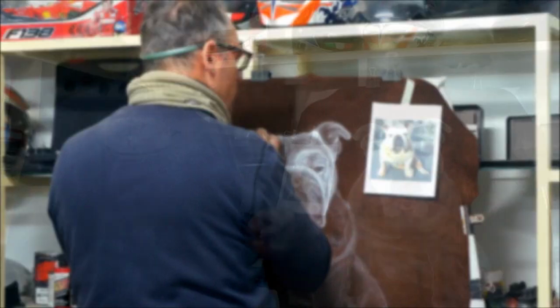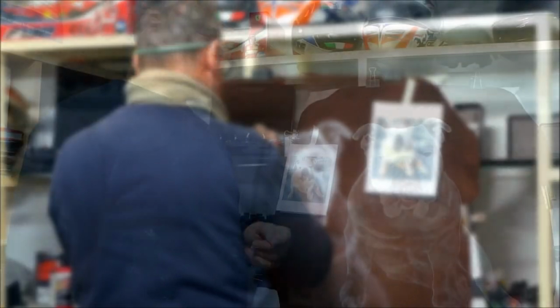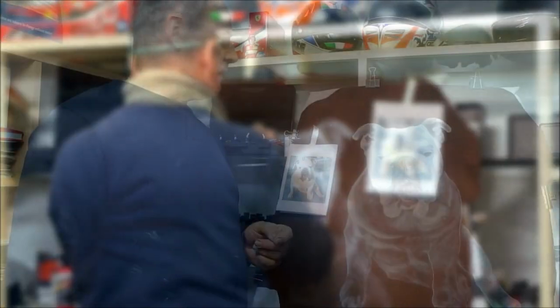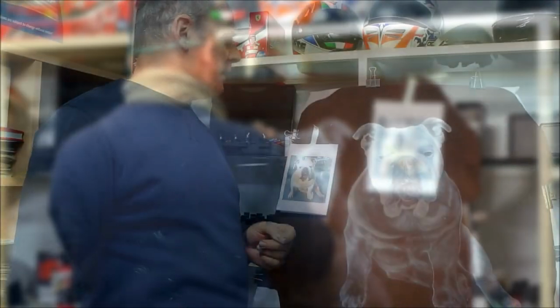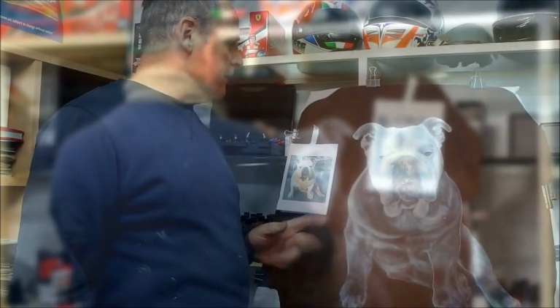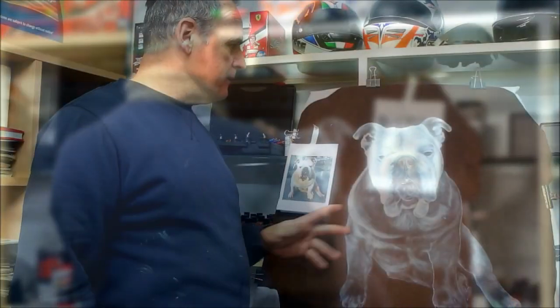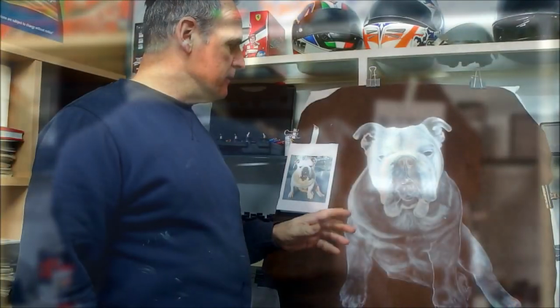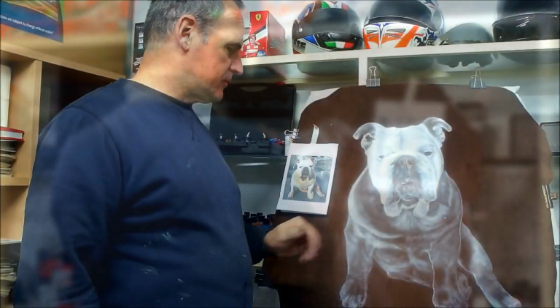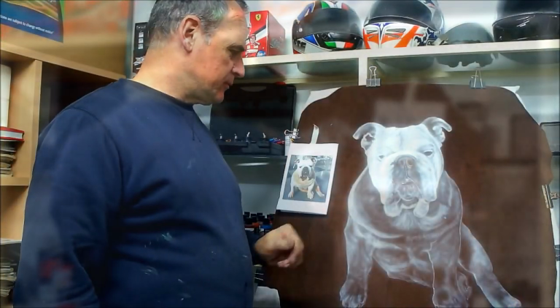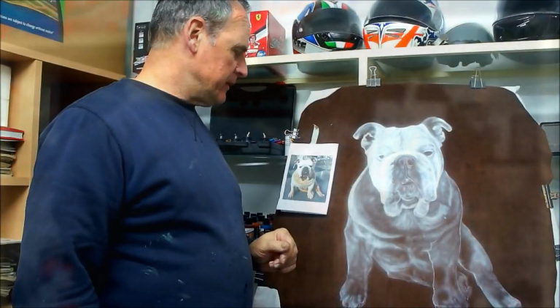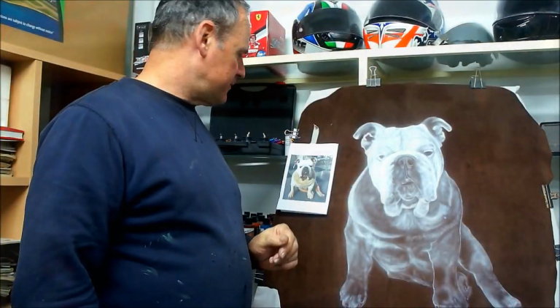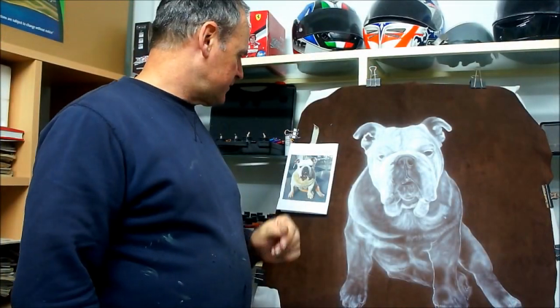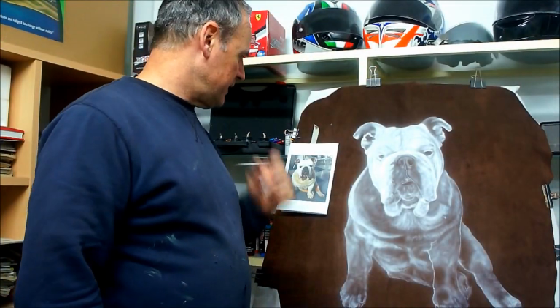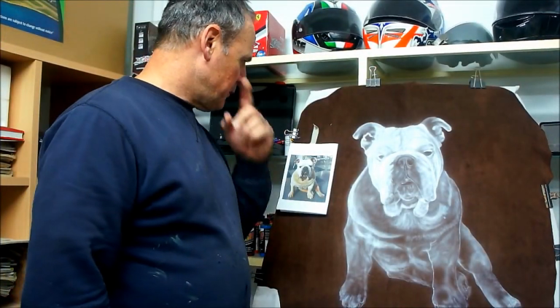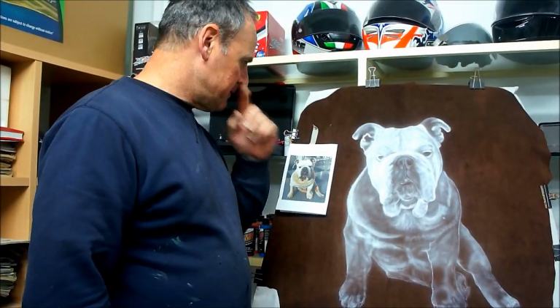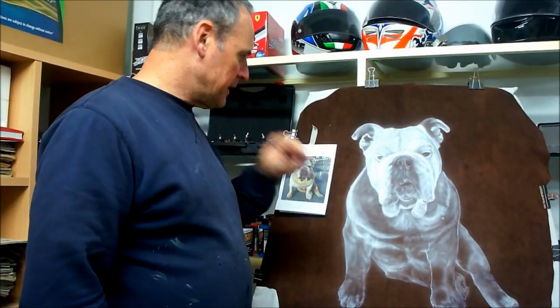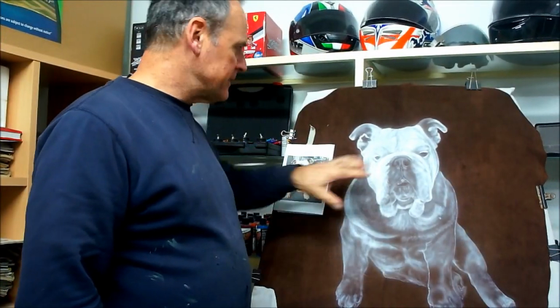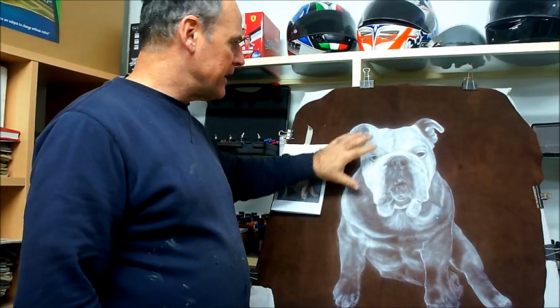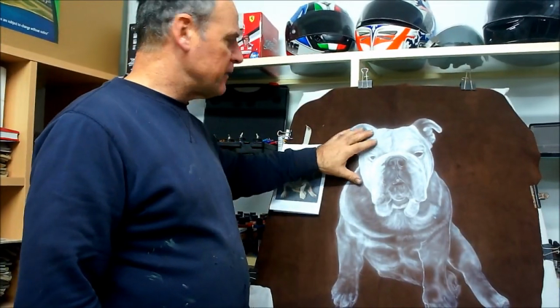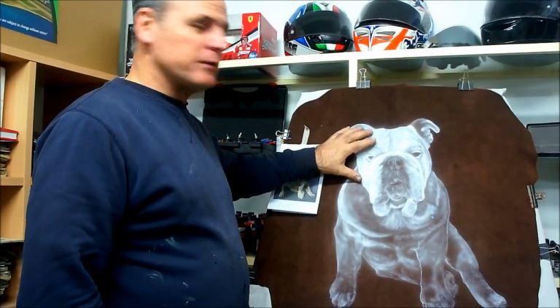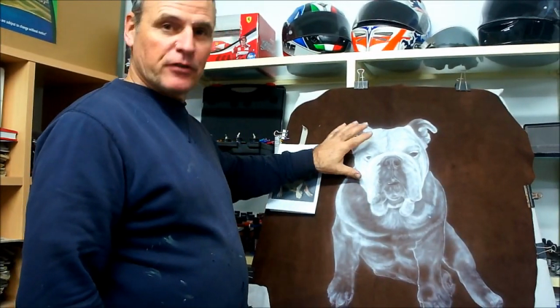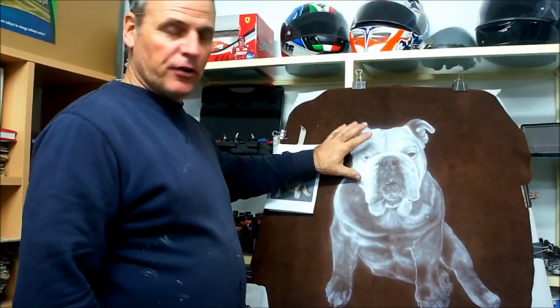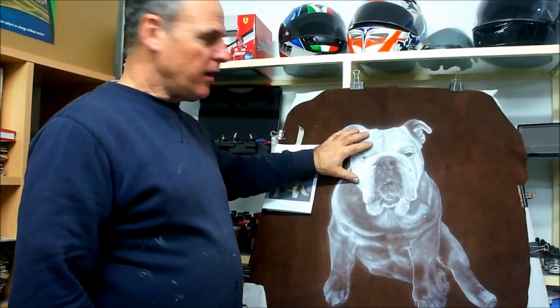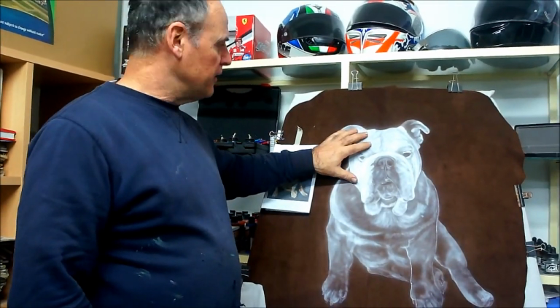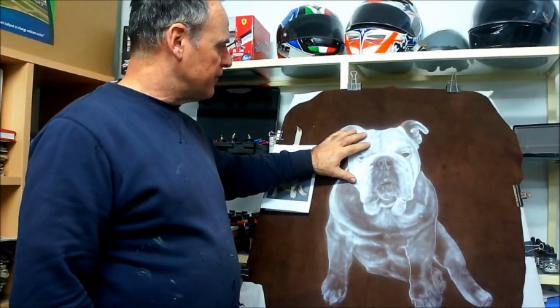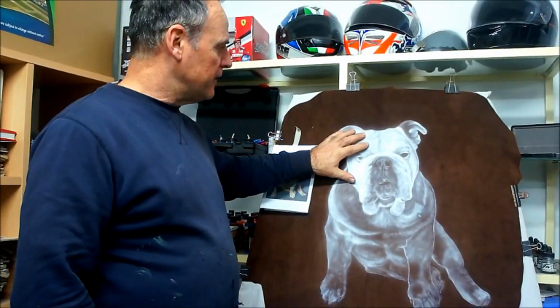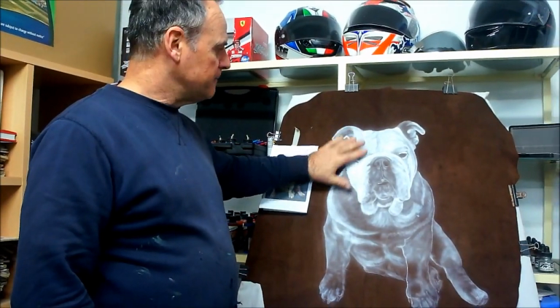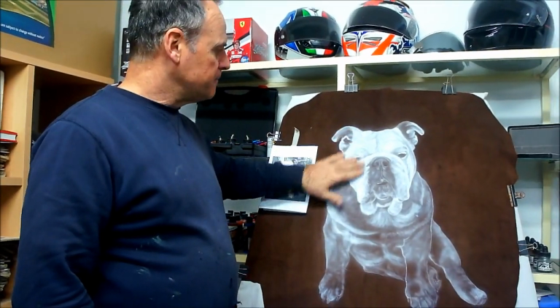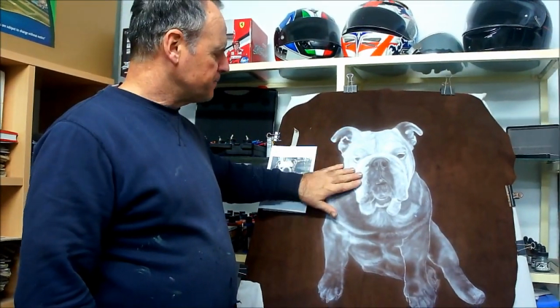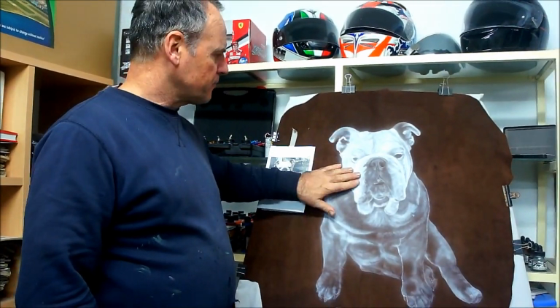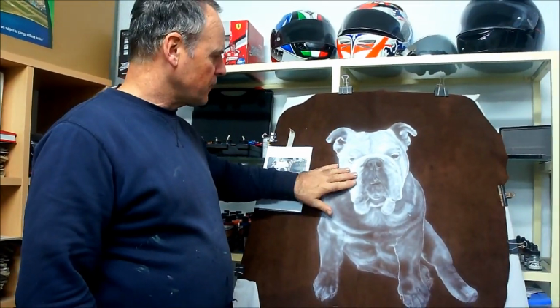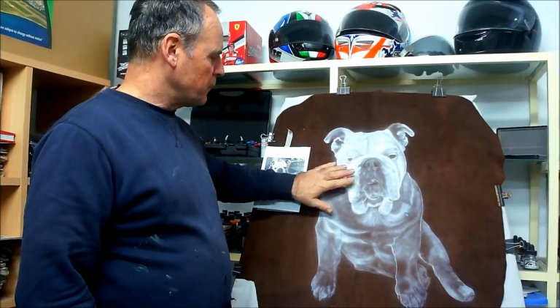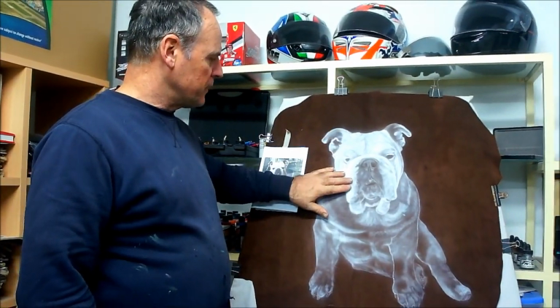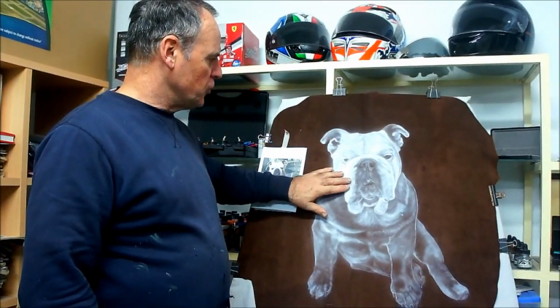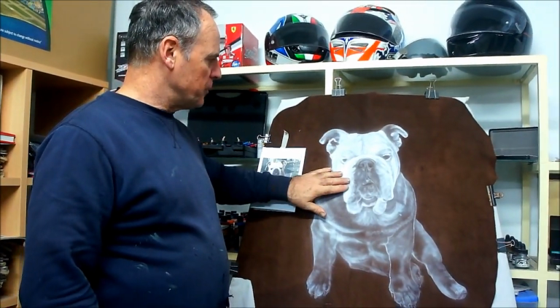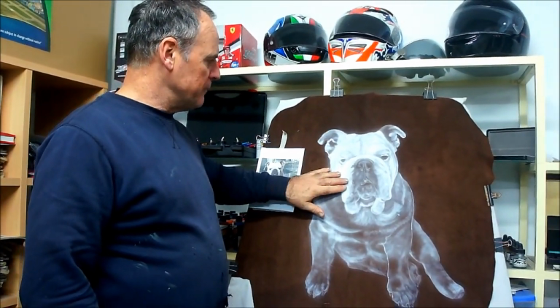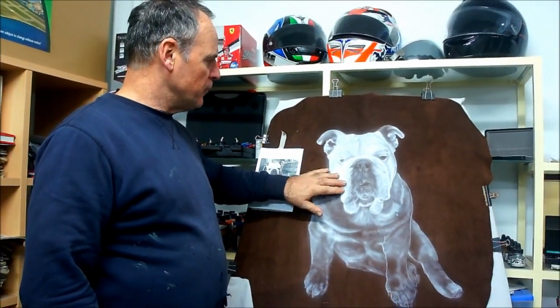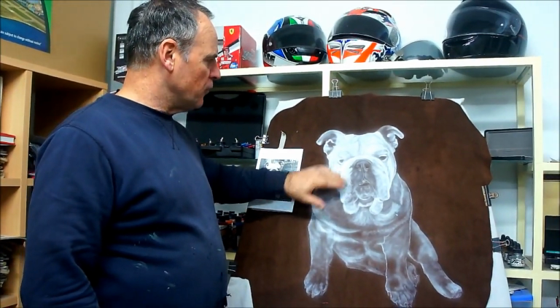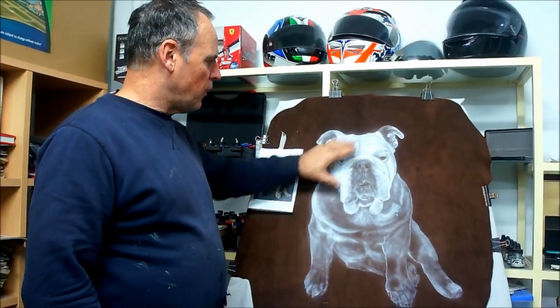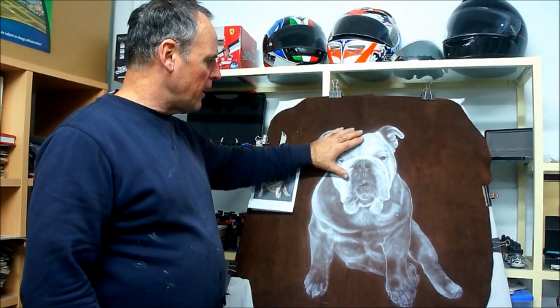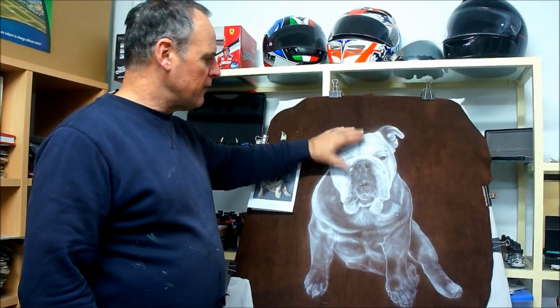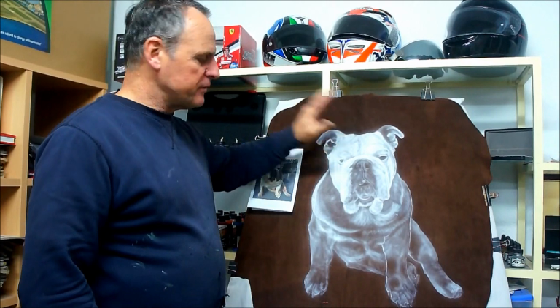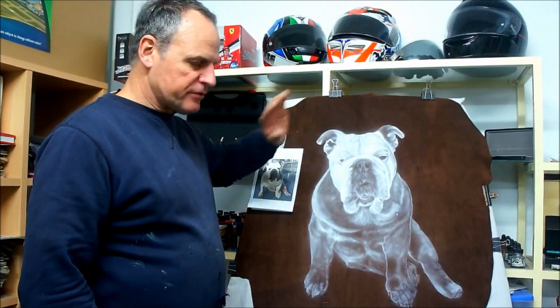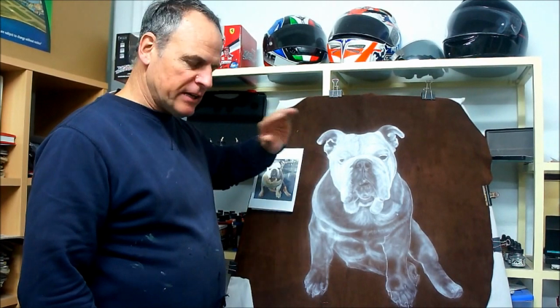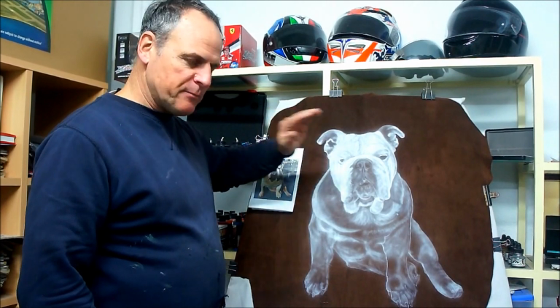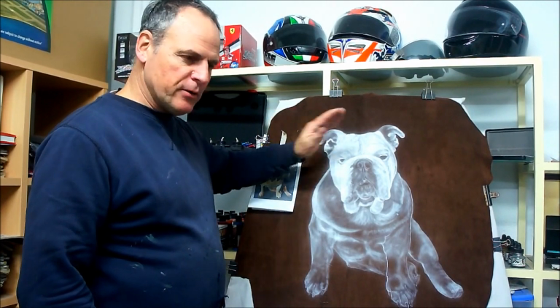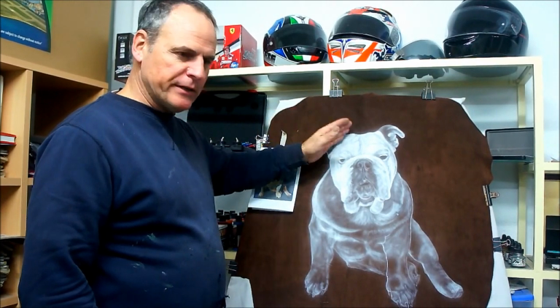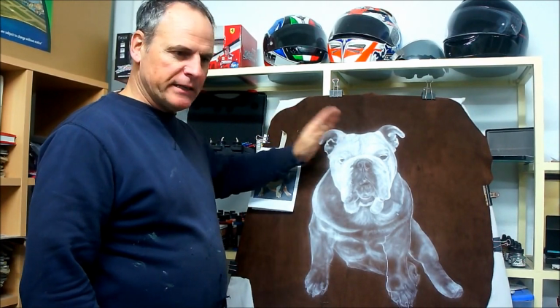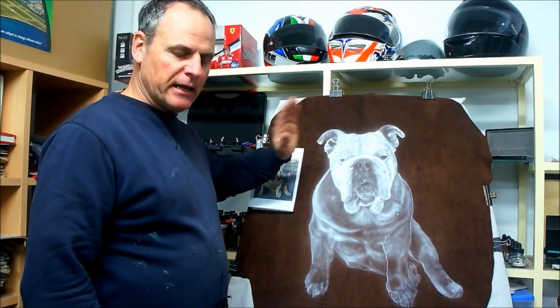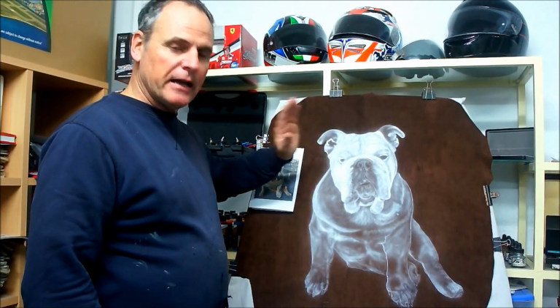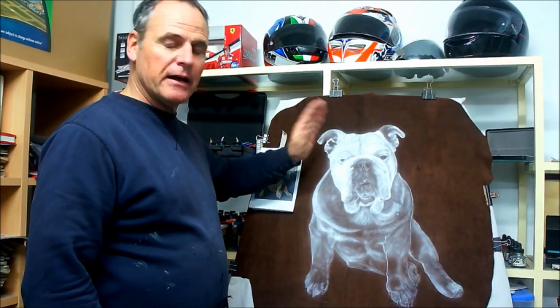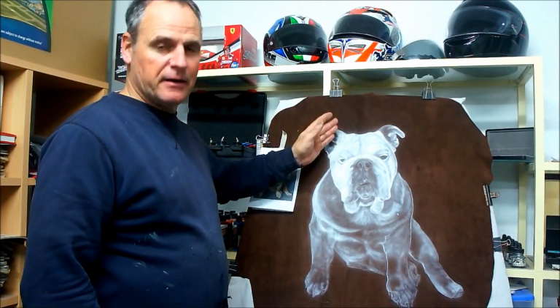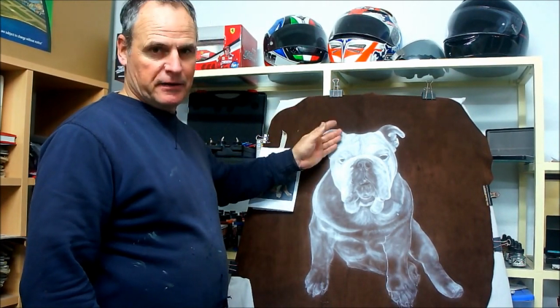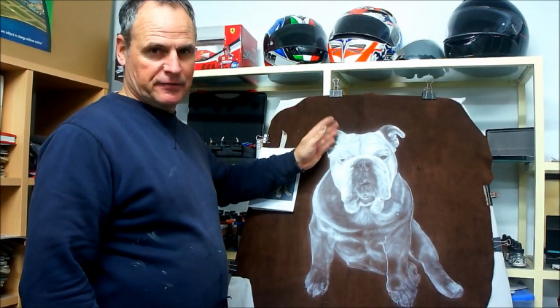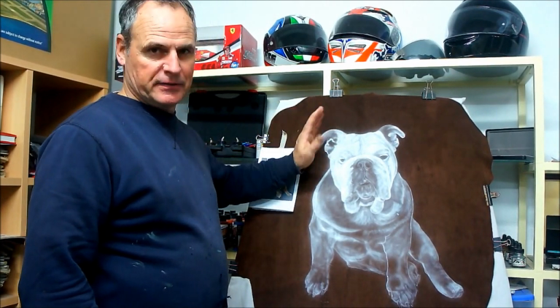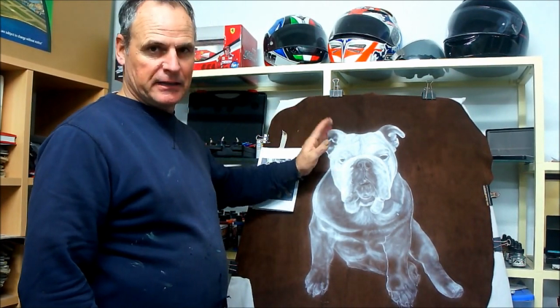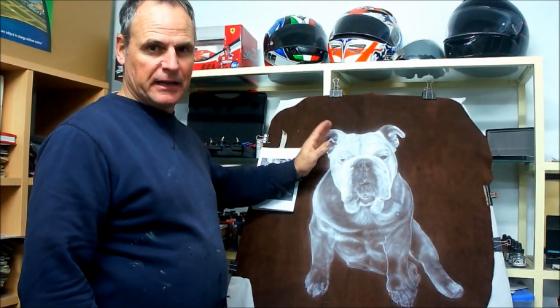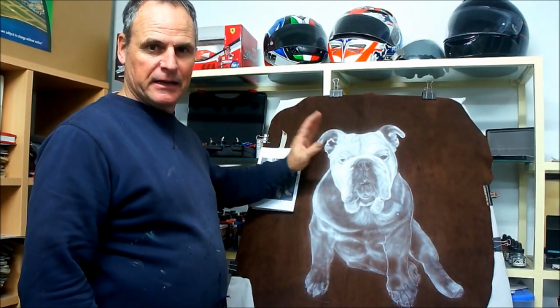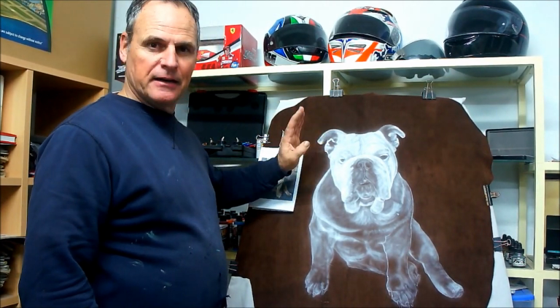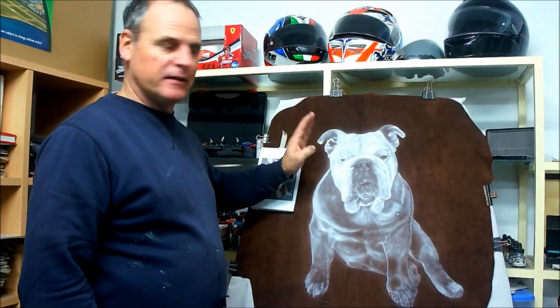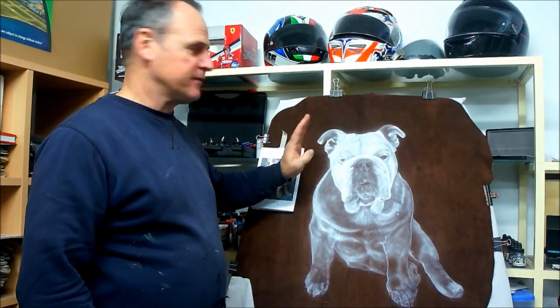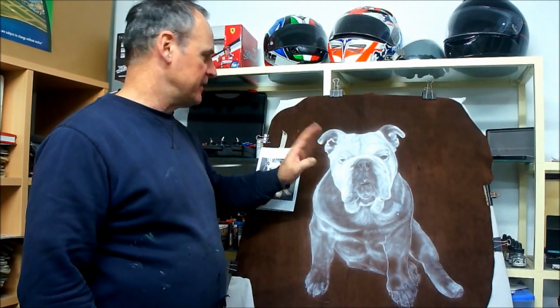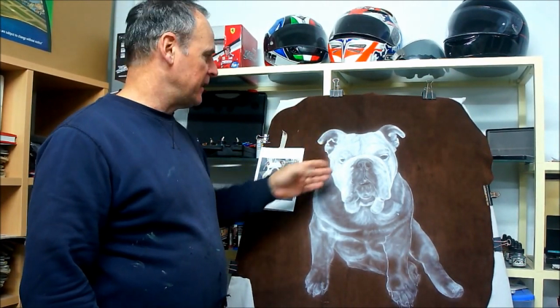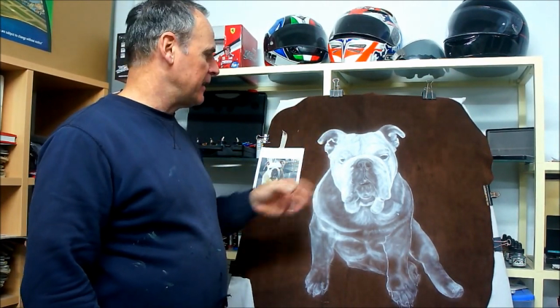As you can see, what we've done now is gone over with a little bit more white and just keep building layer after layer after layer.